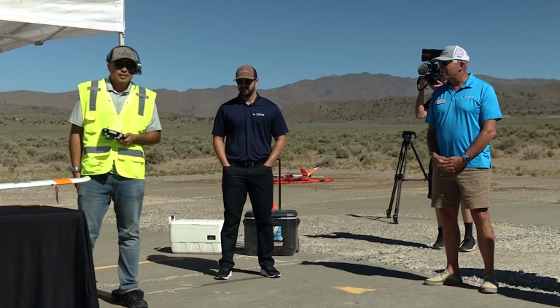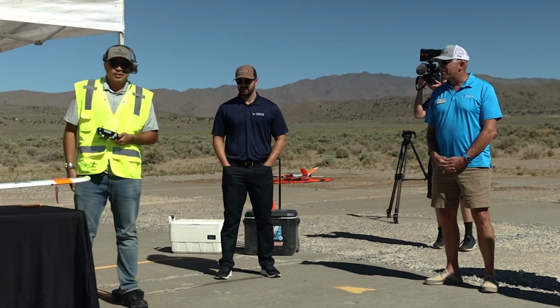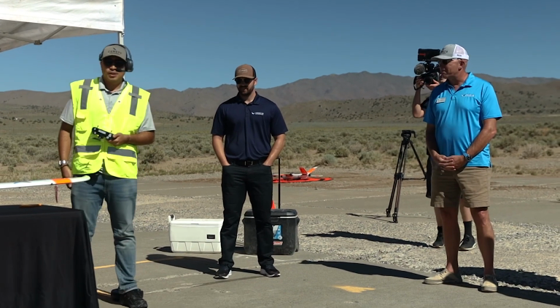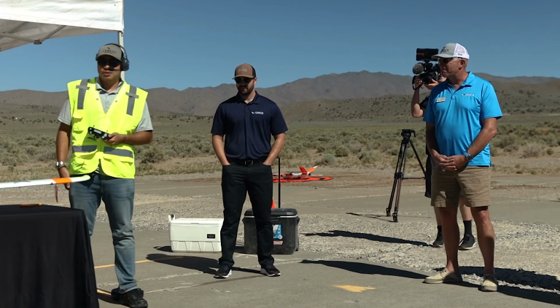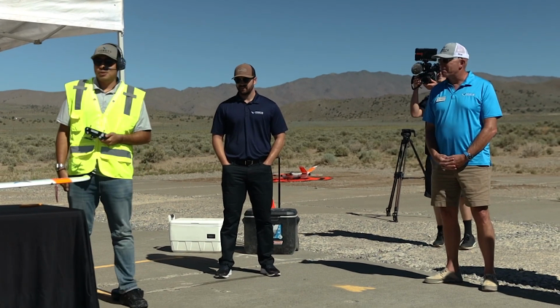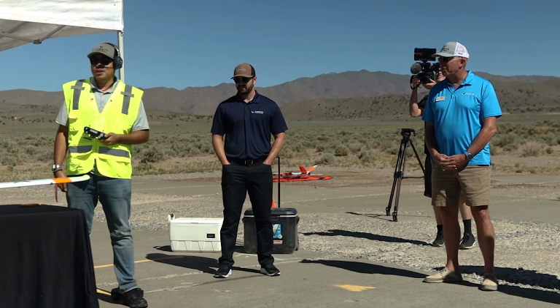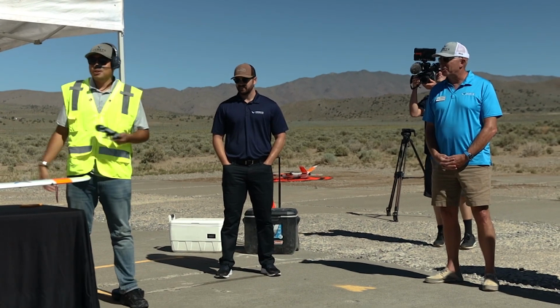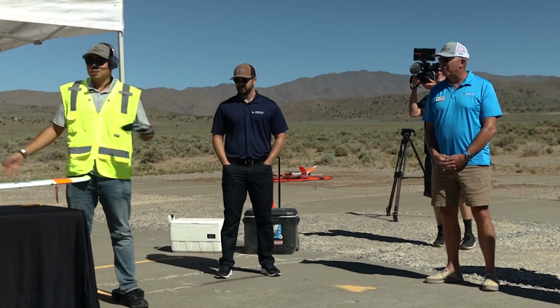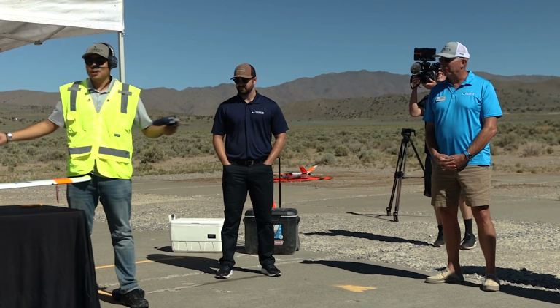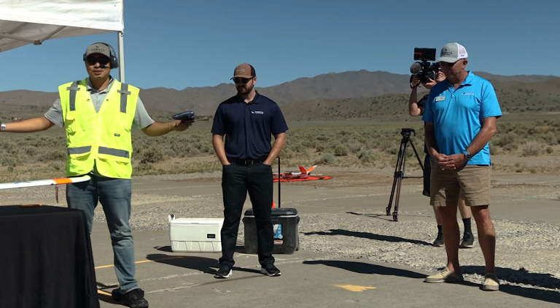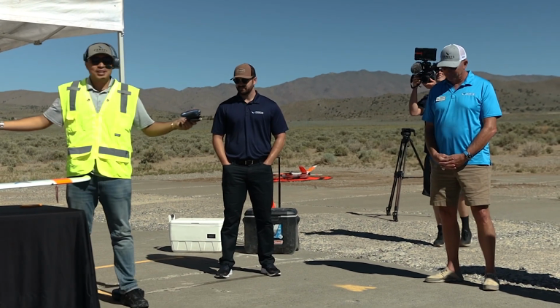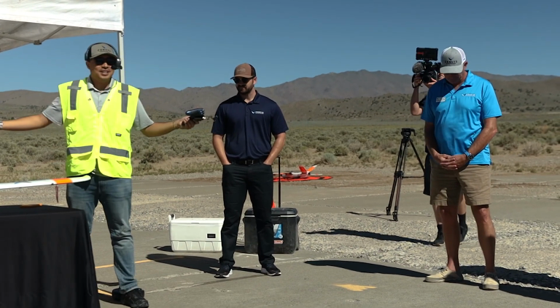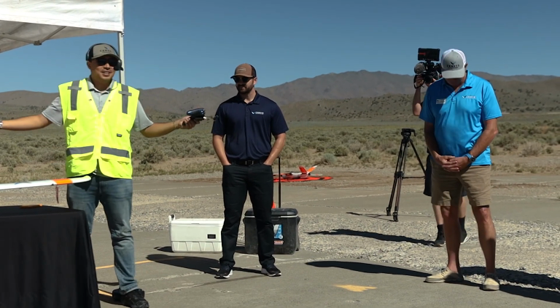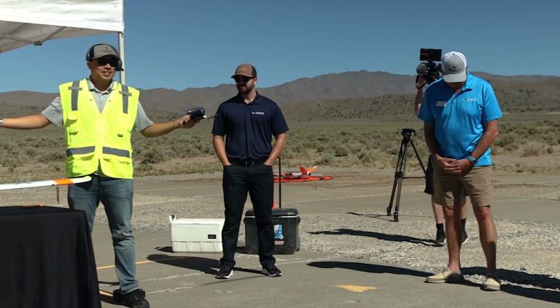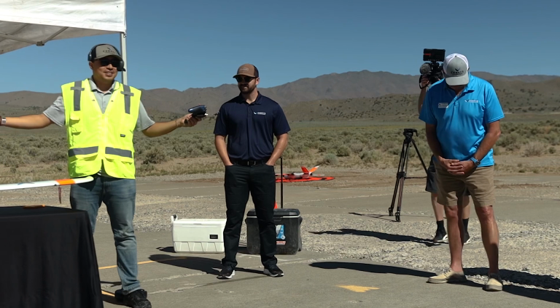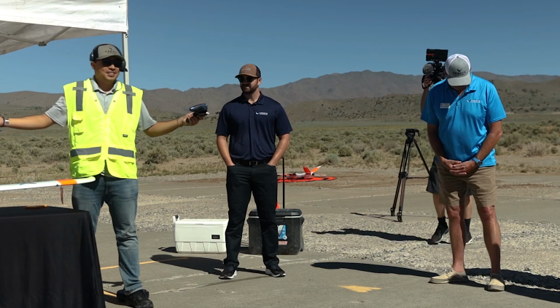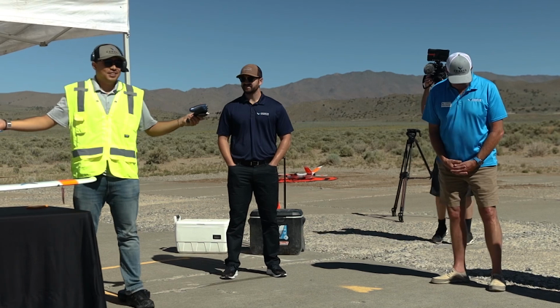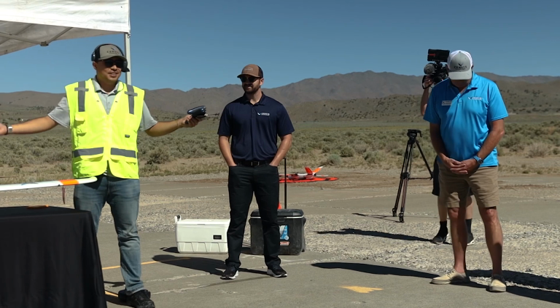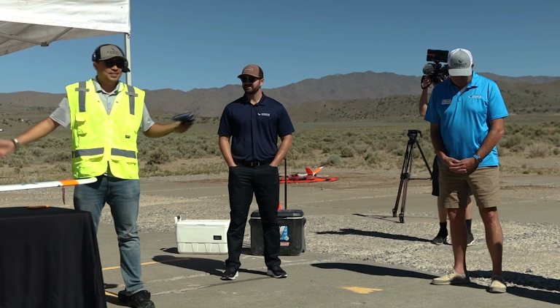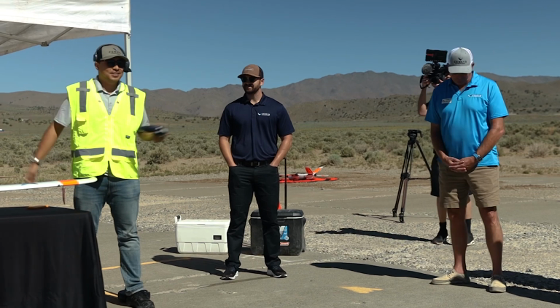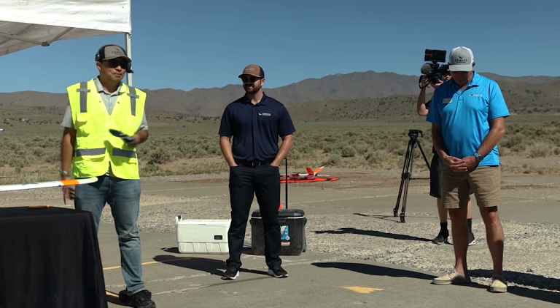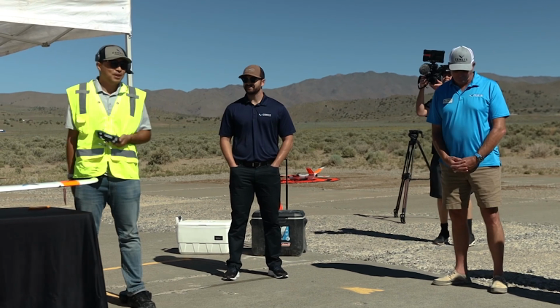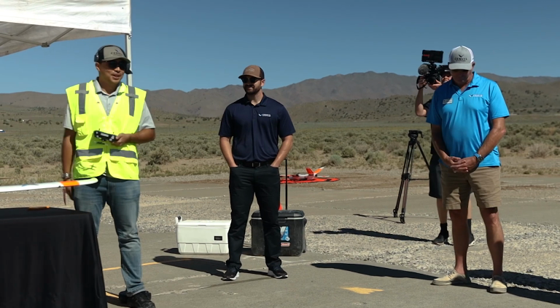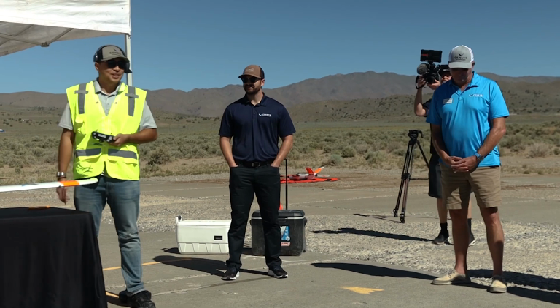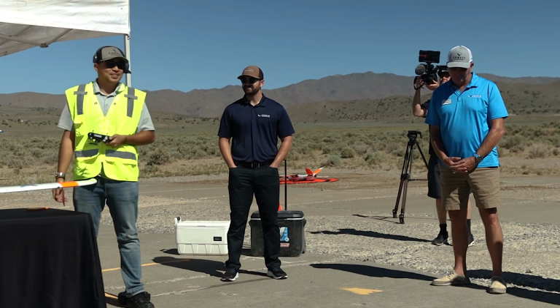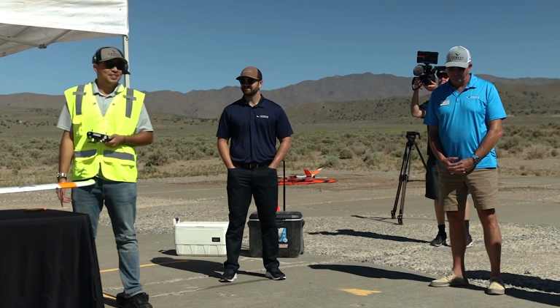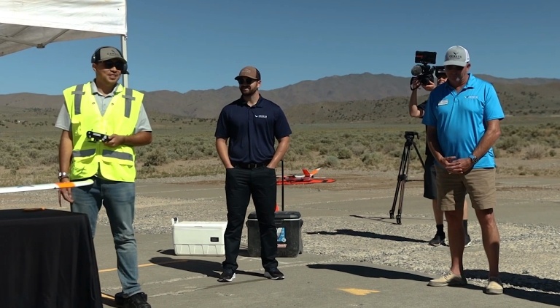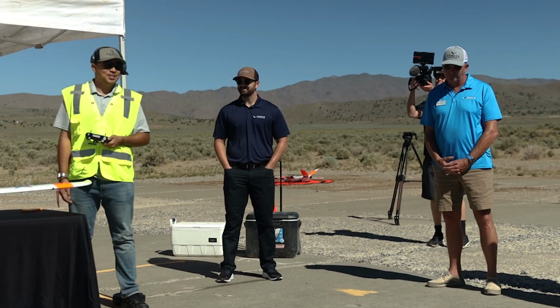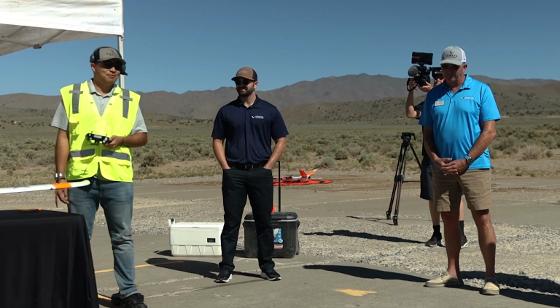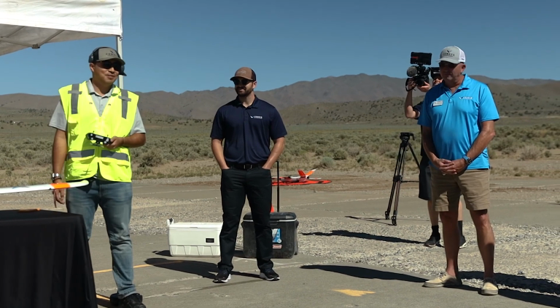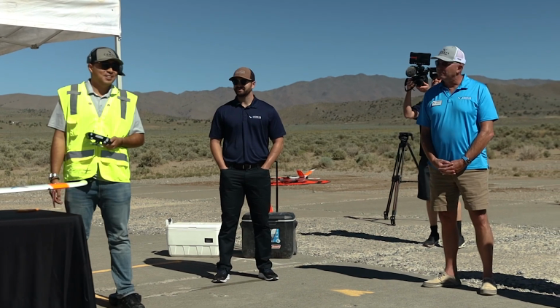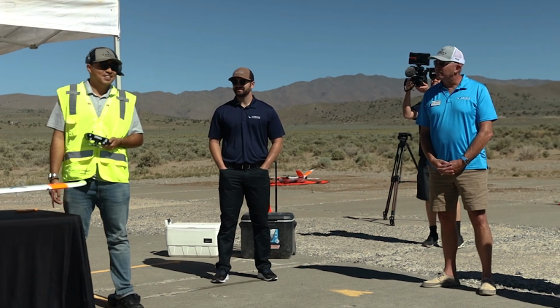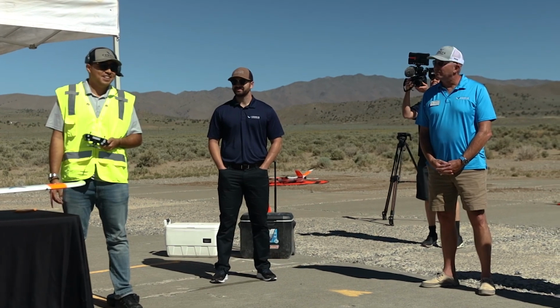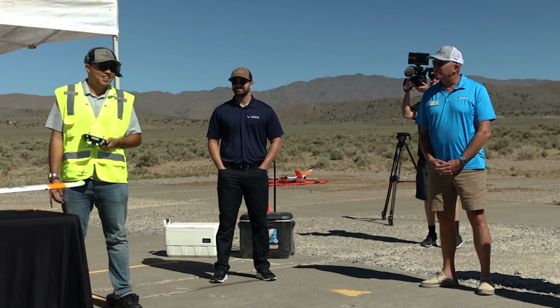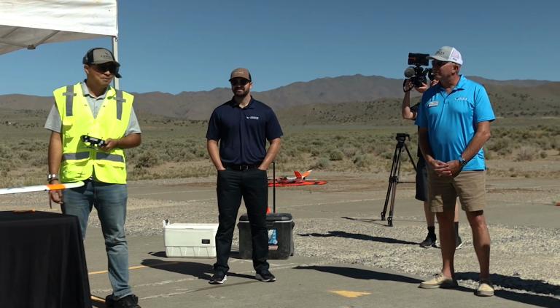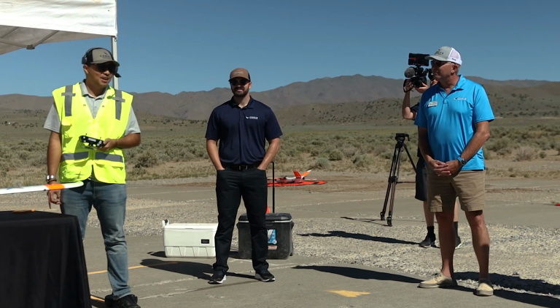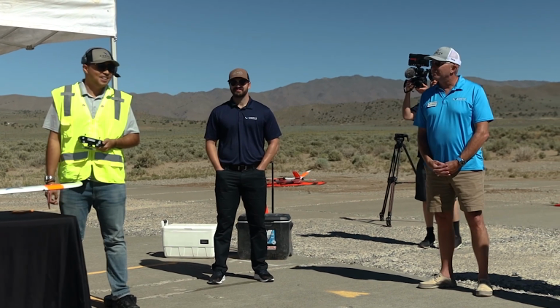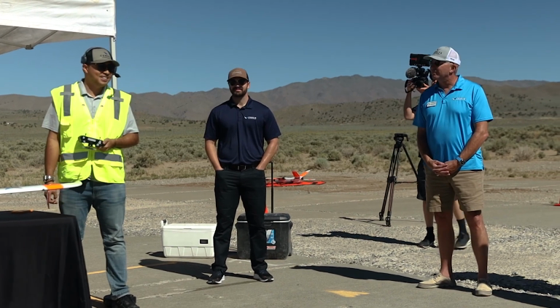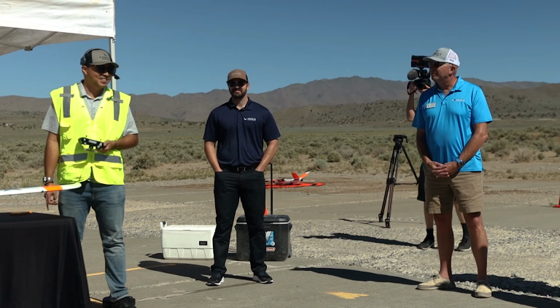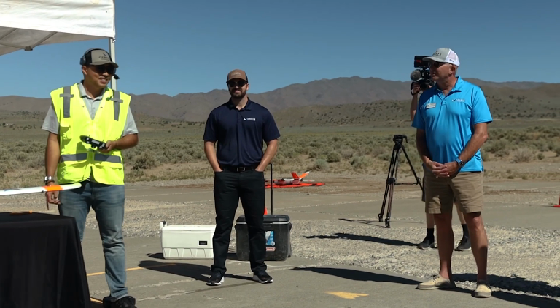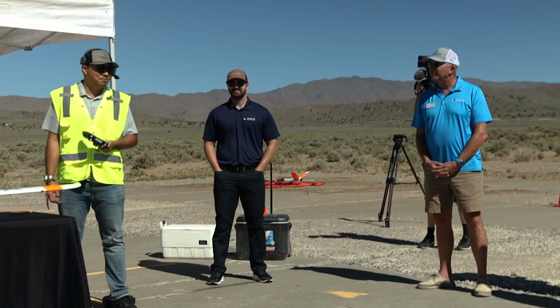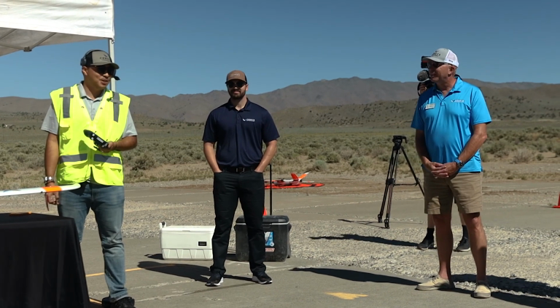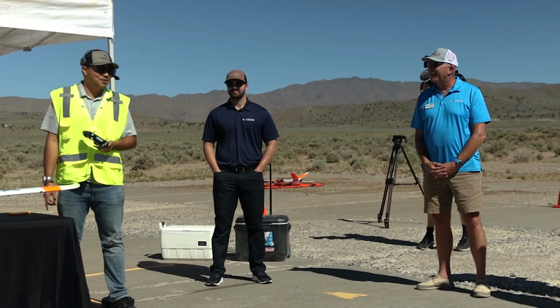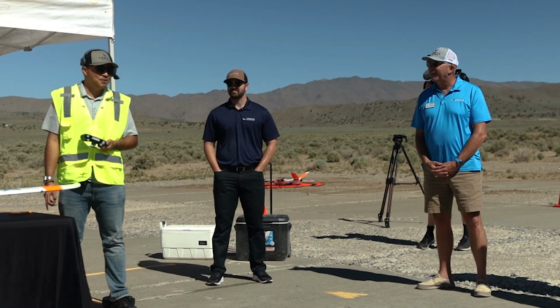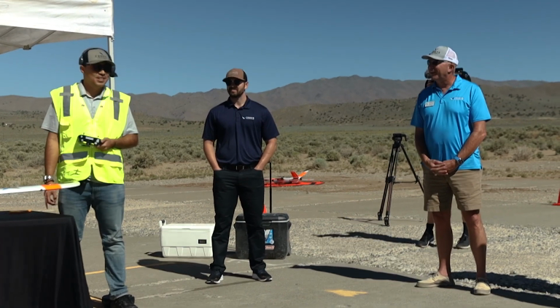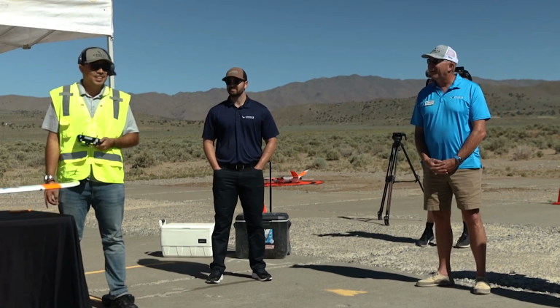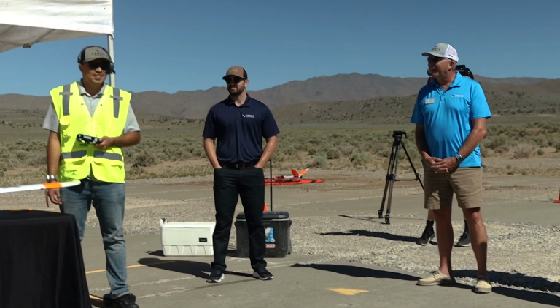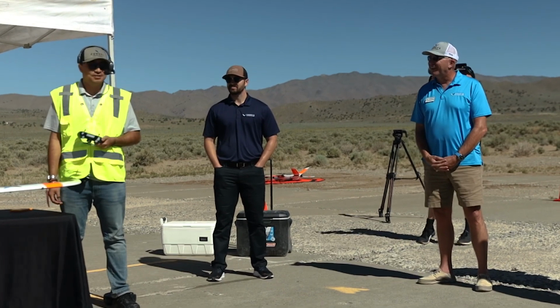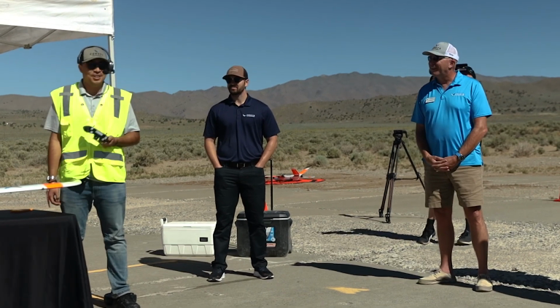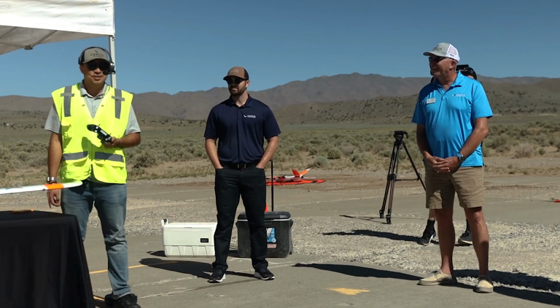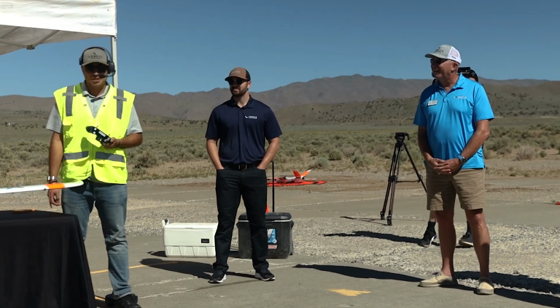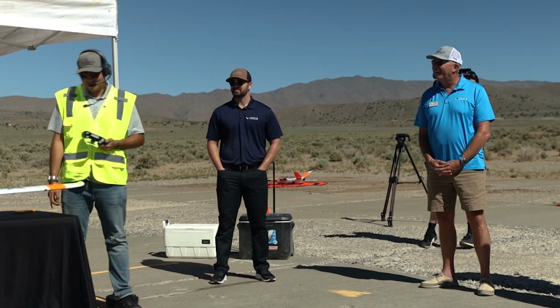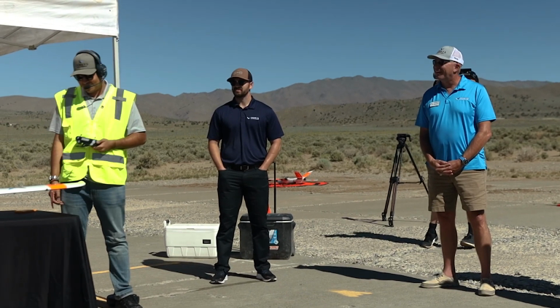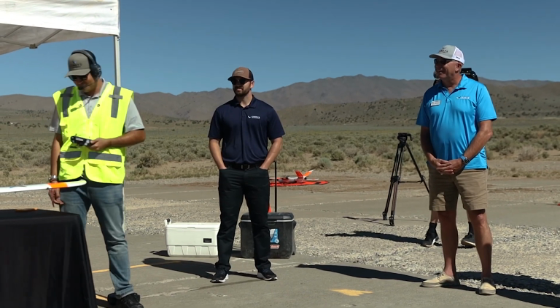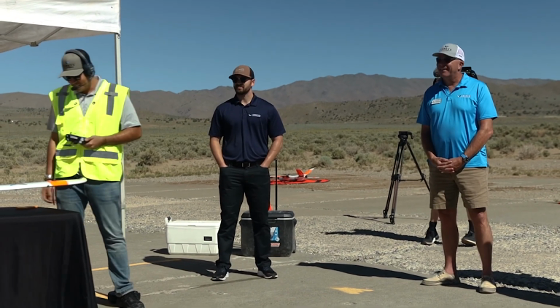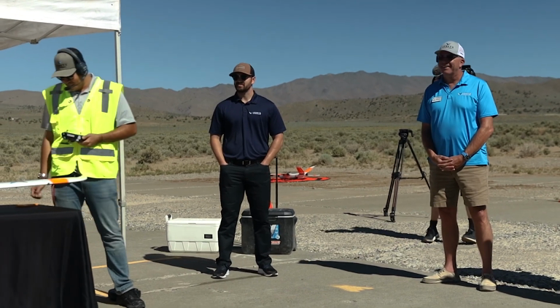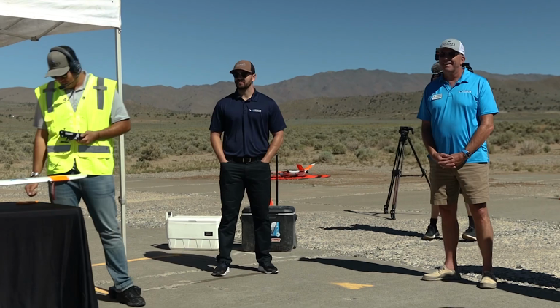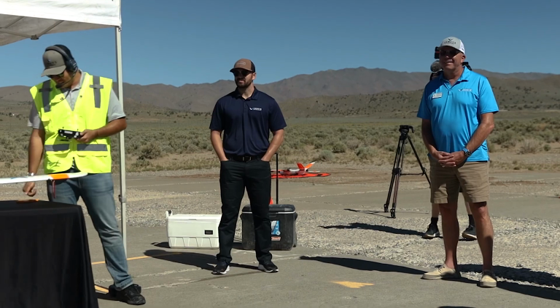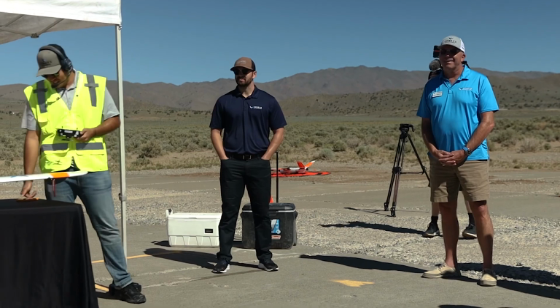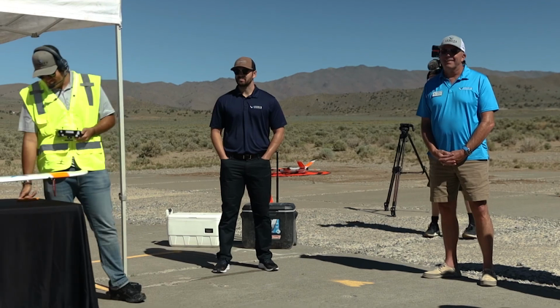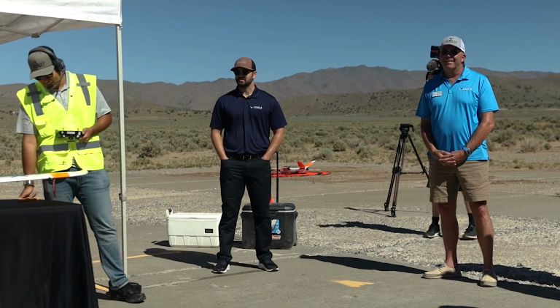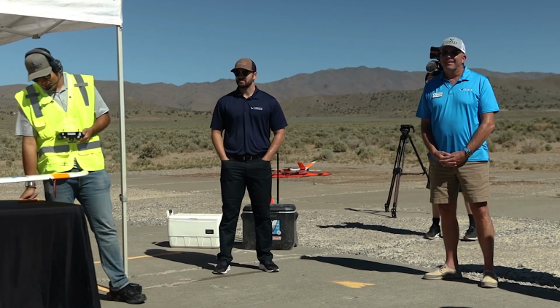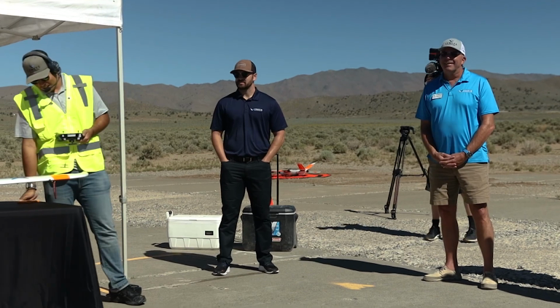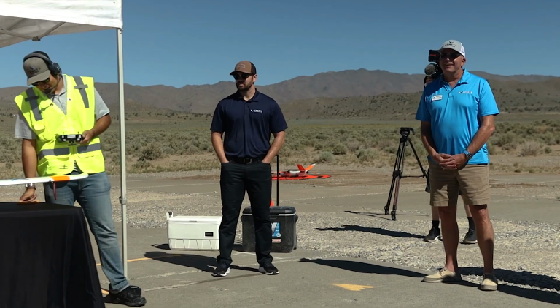Reno is like a bucket-list destination for any pilot, so this is pretty cool to be out here flying drones. Pretty excited about it.